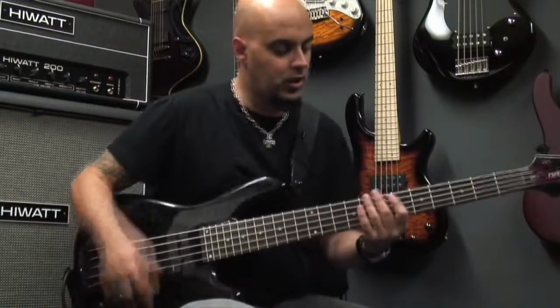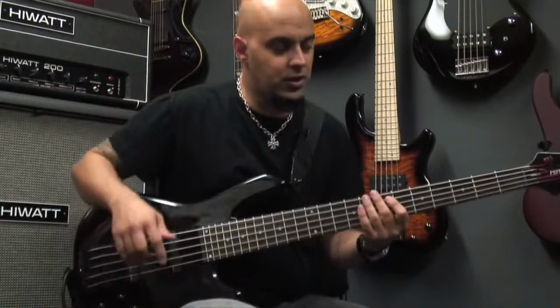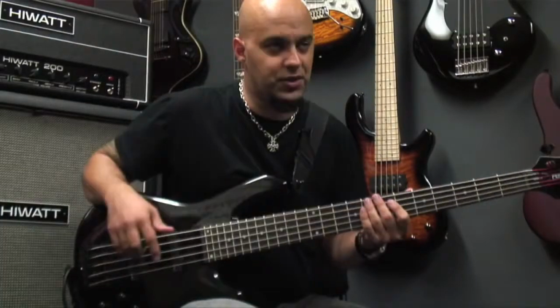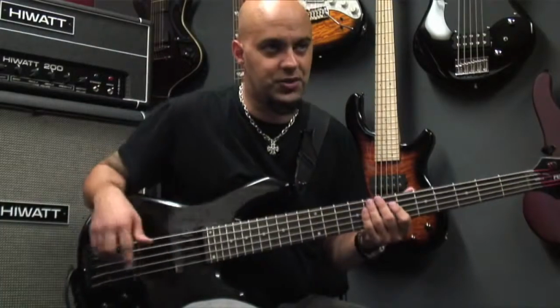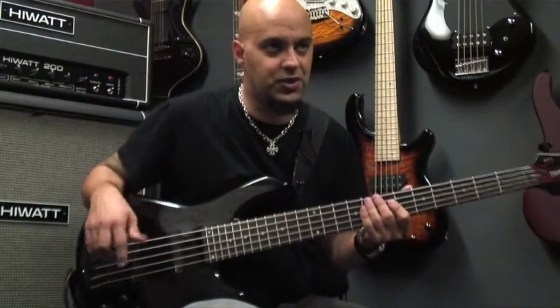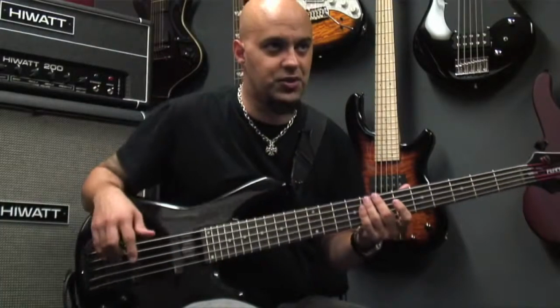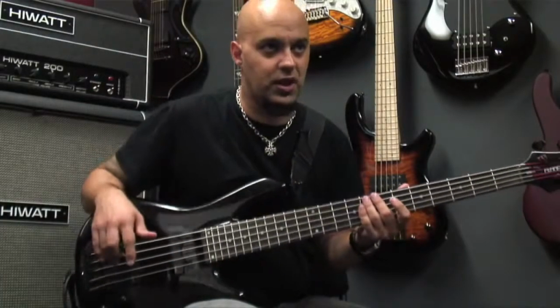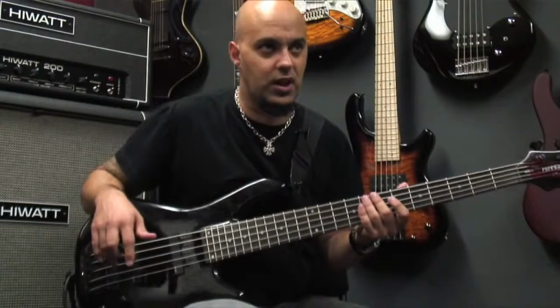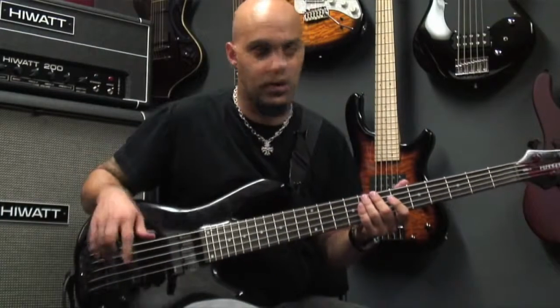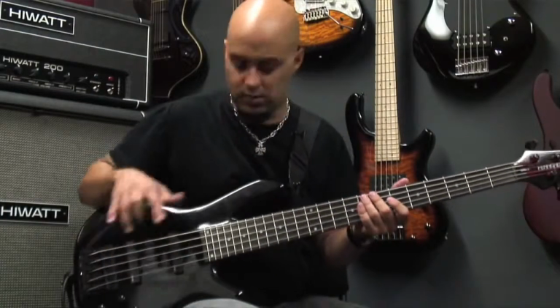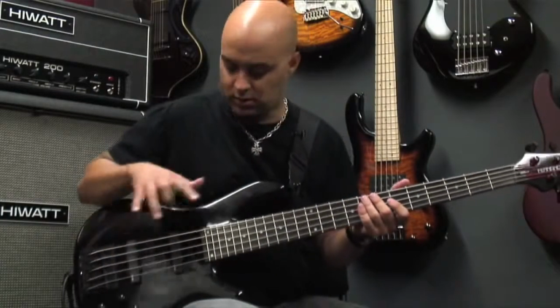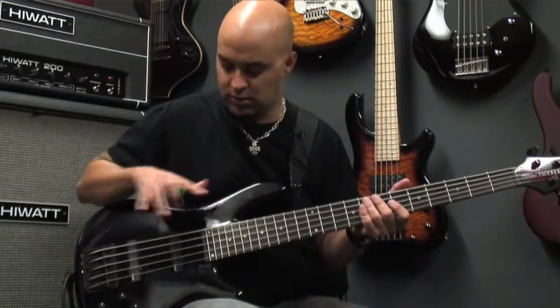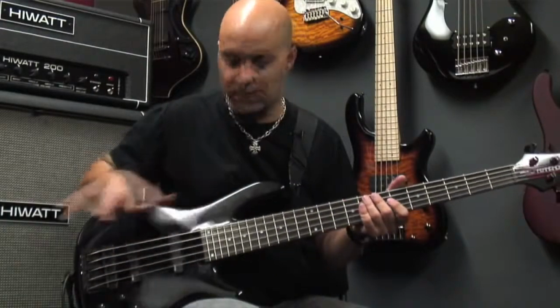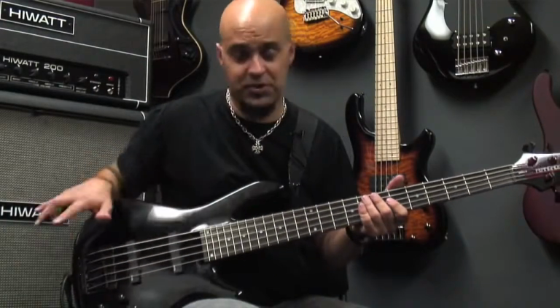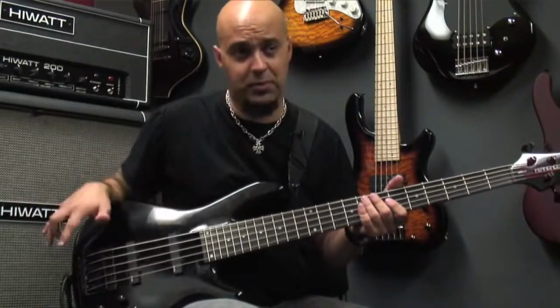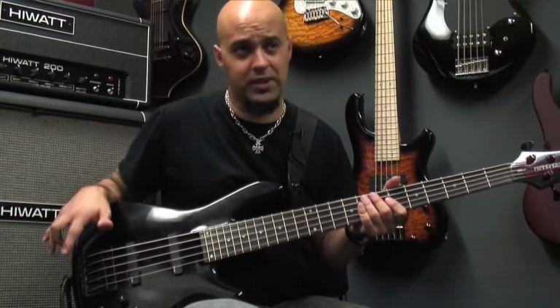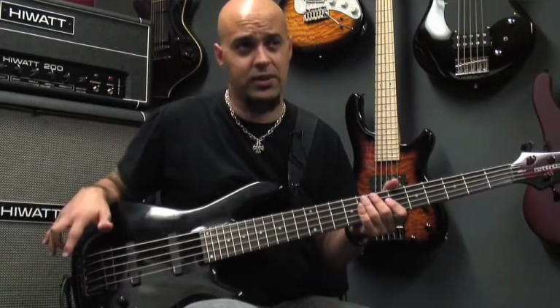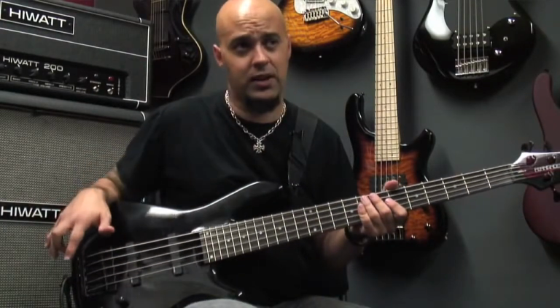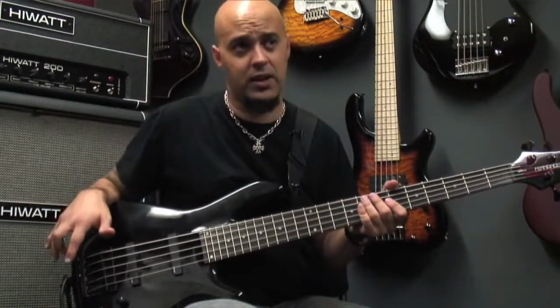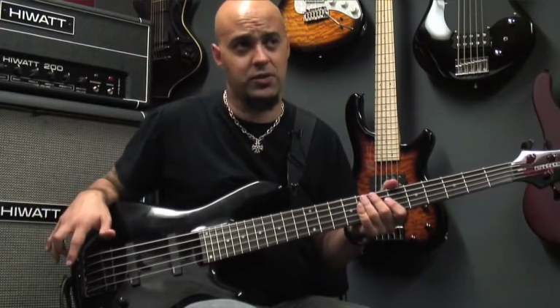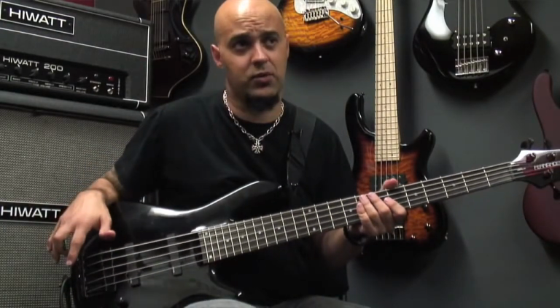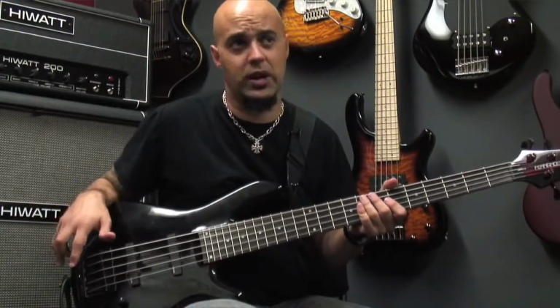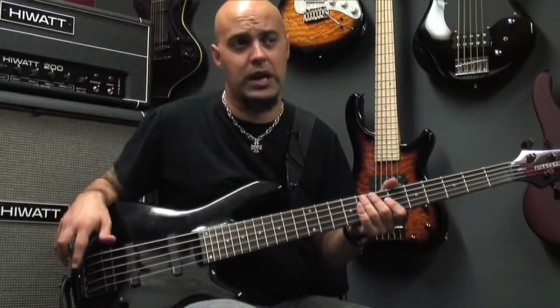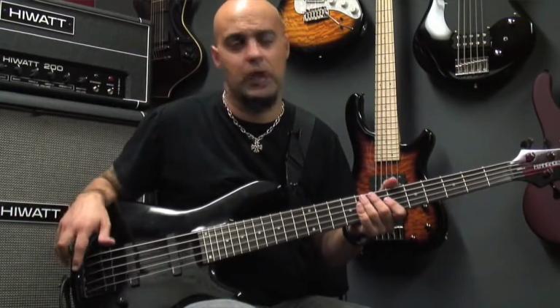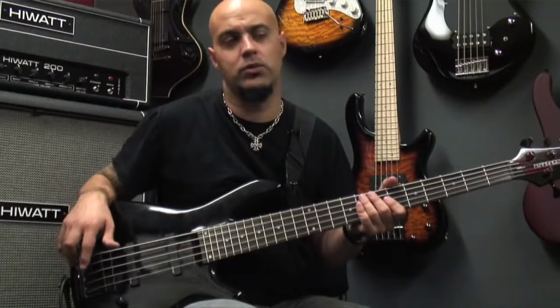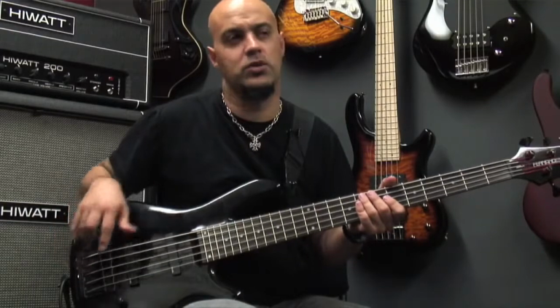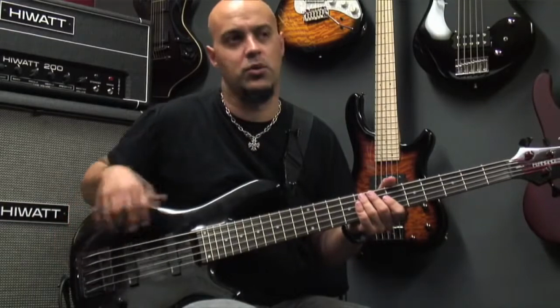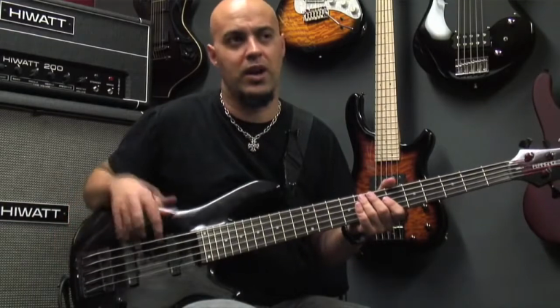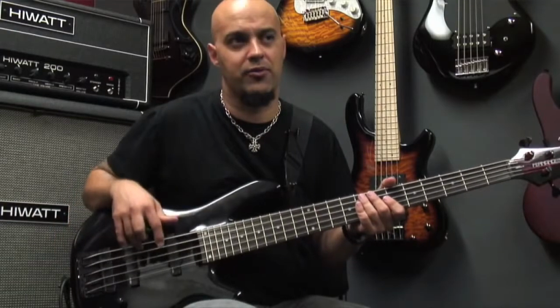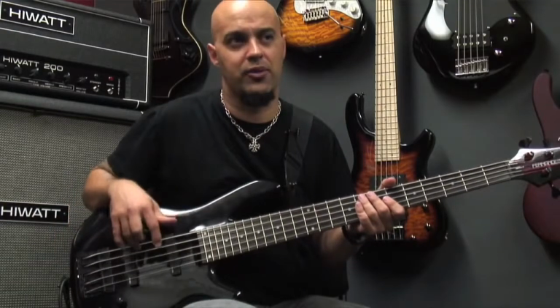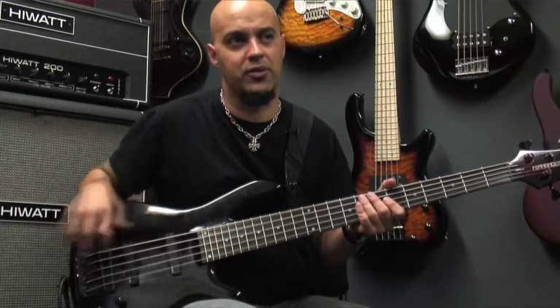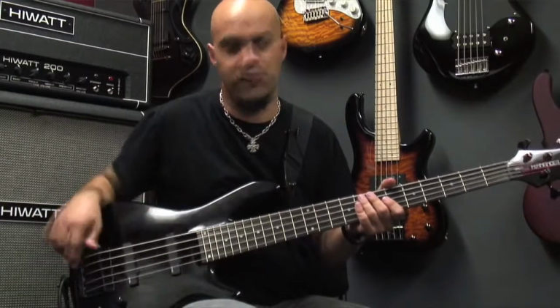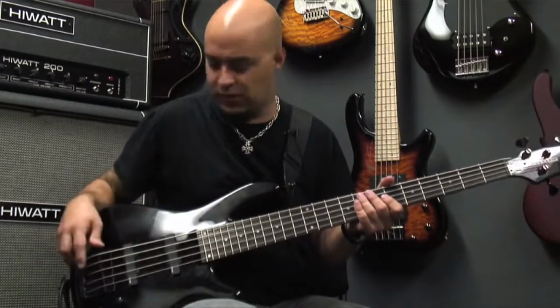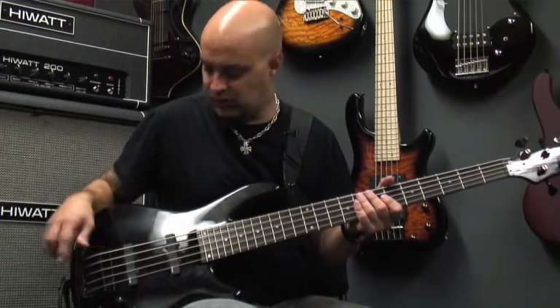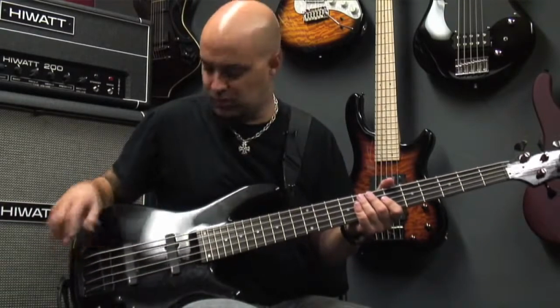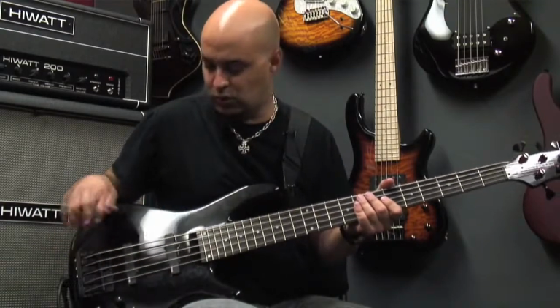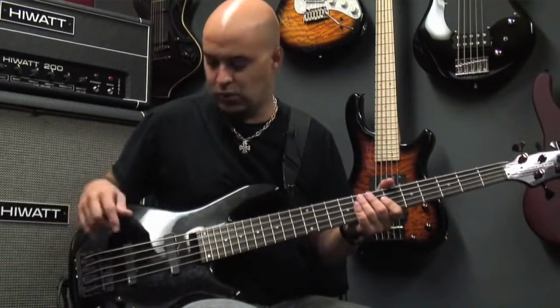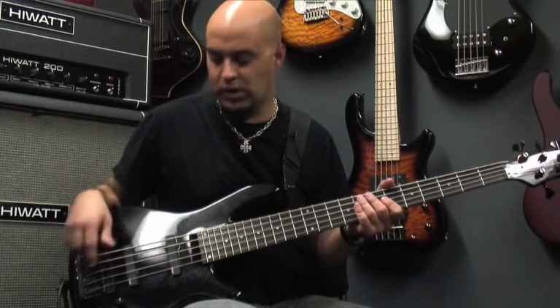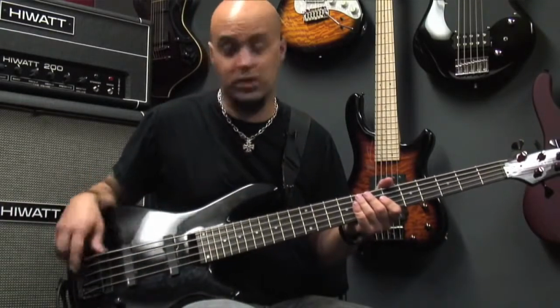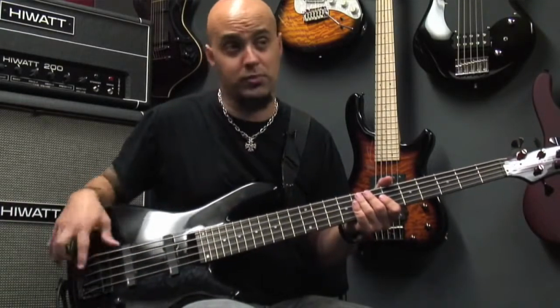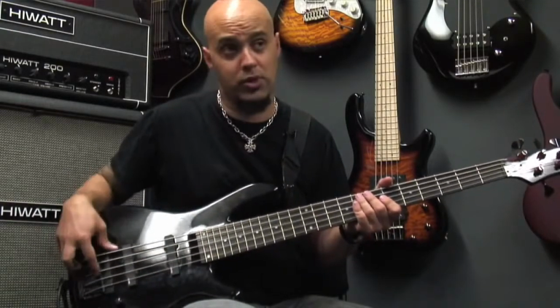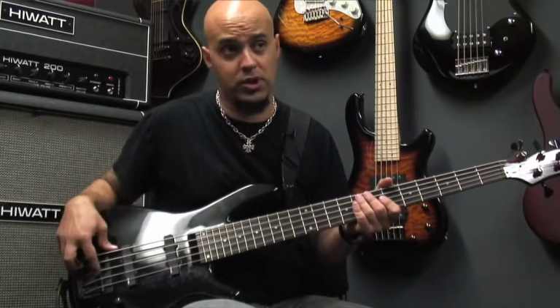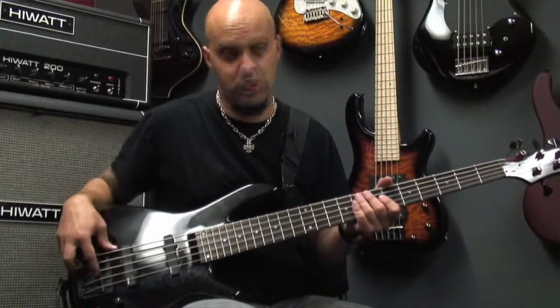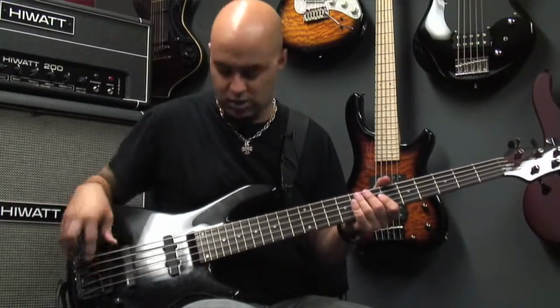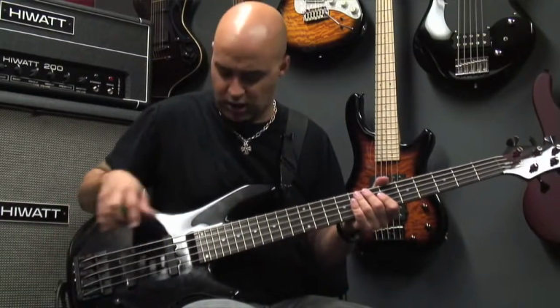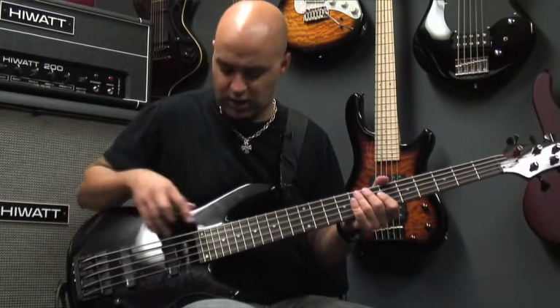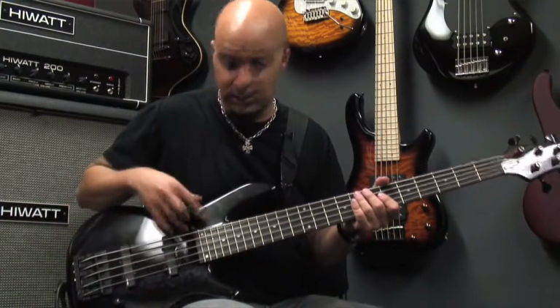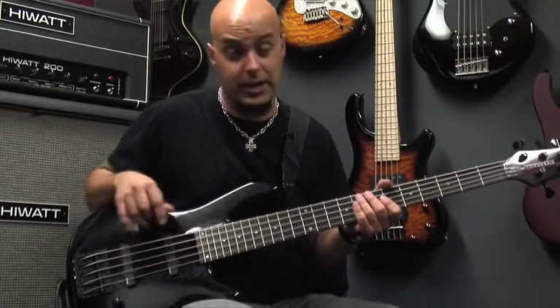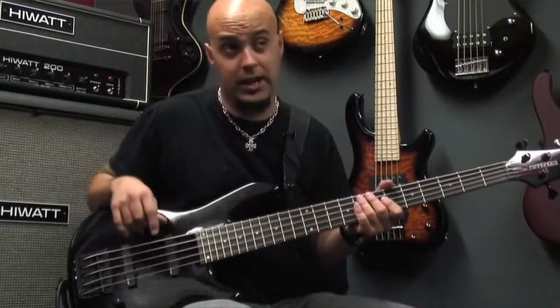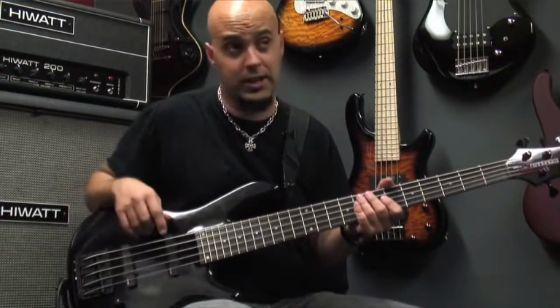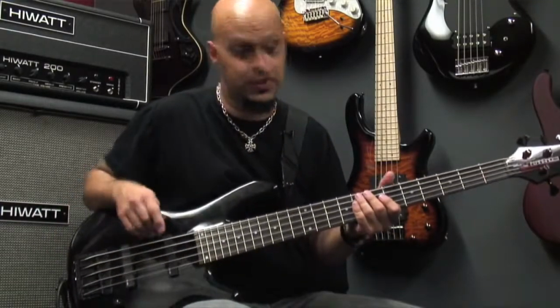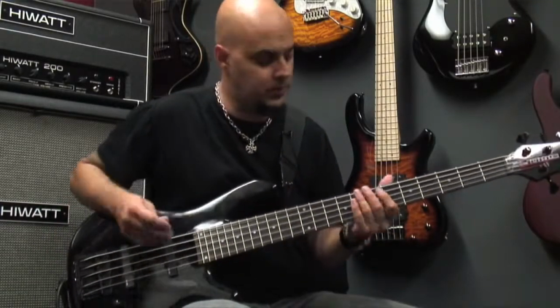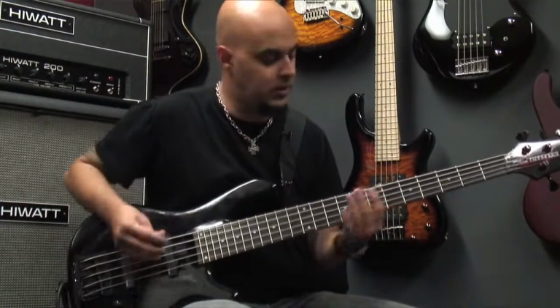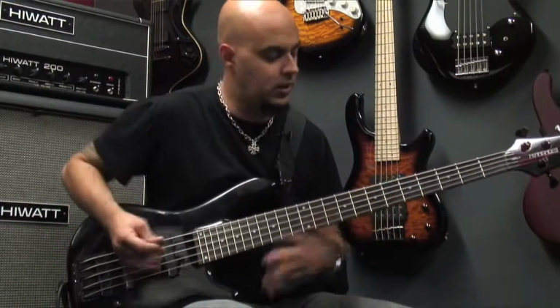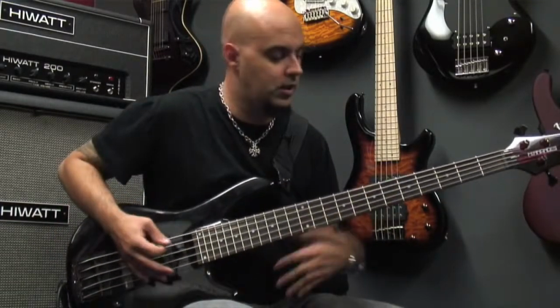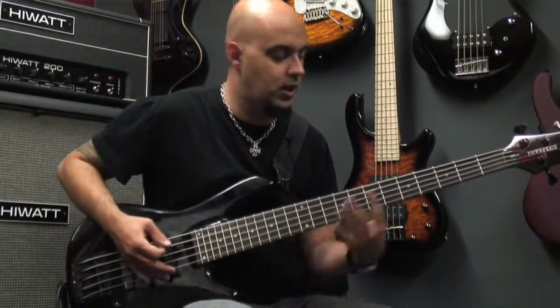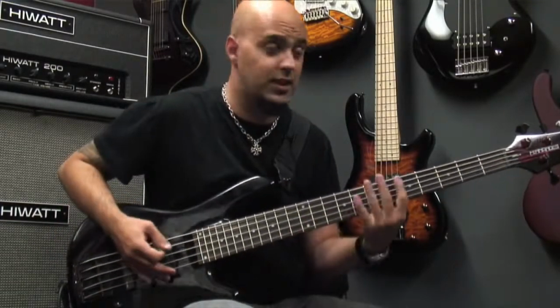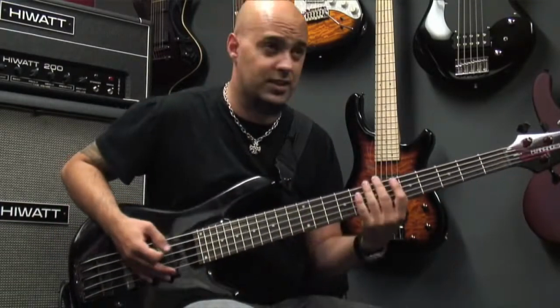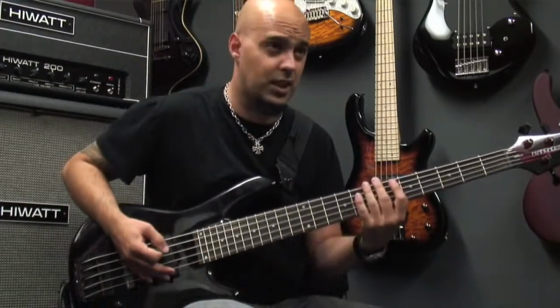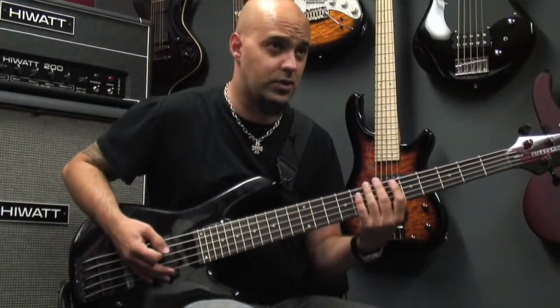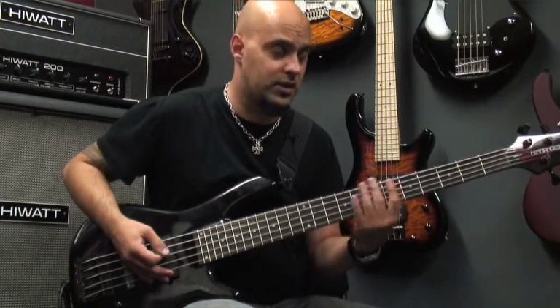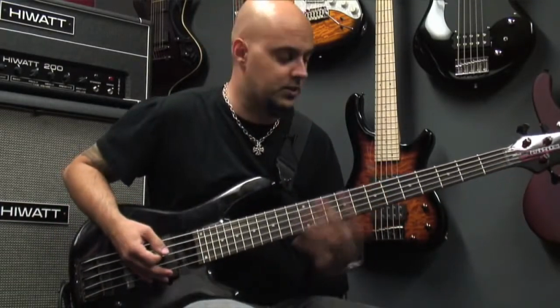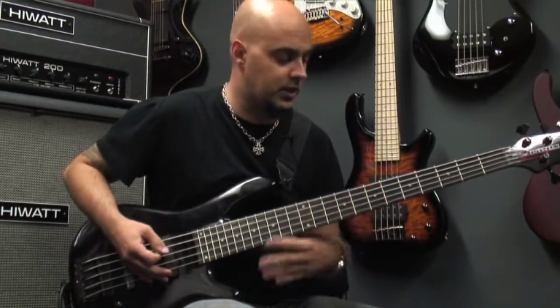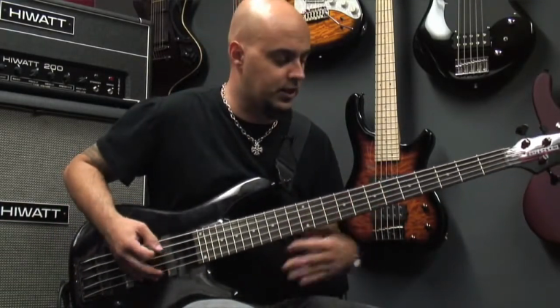This is a split as of right now, so we have 50-50 between the bridge and the neck, and that's how it sounds like.